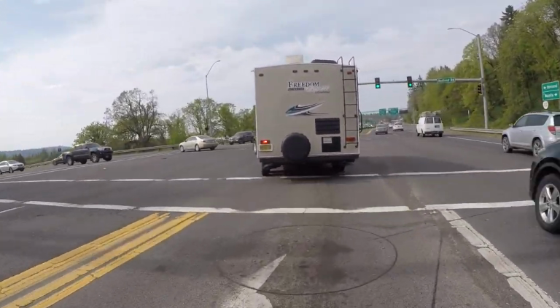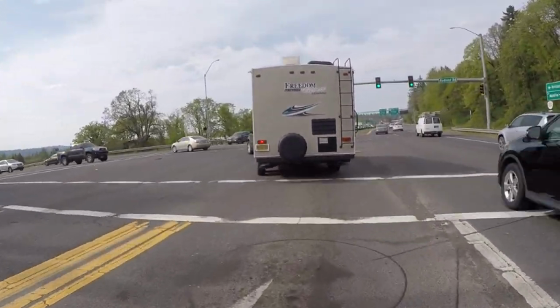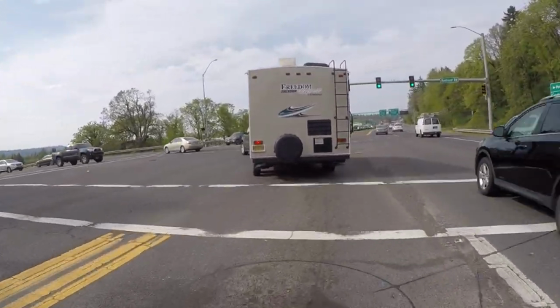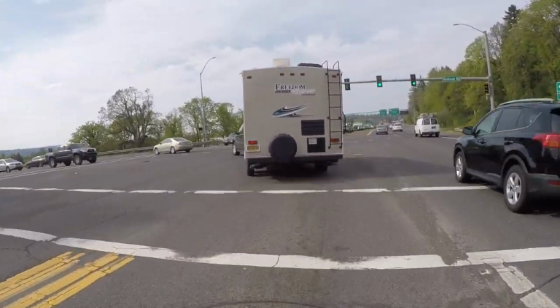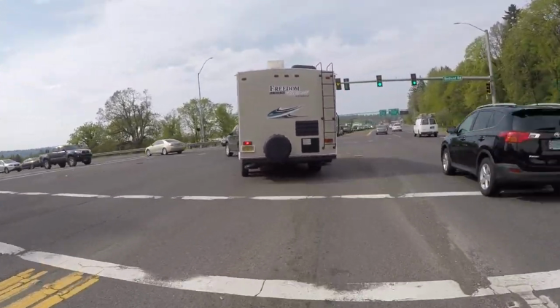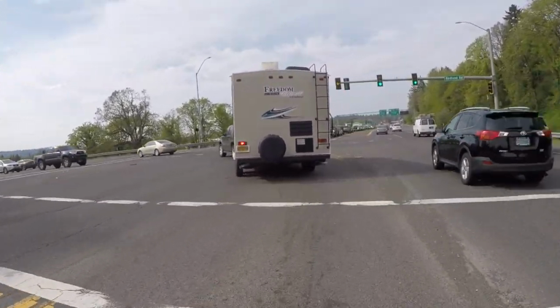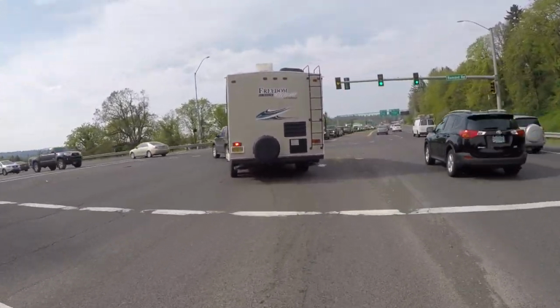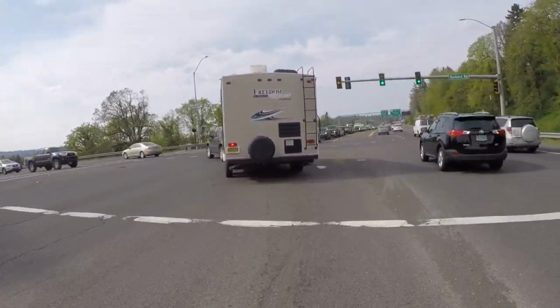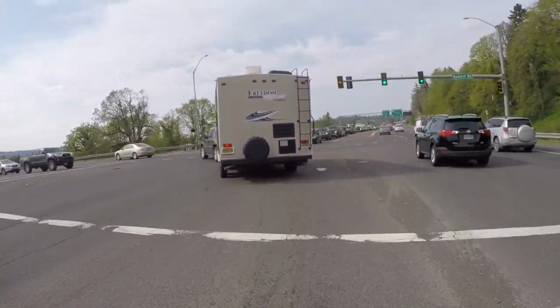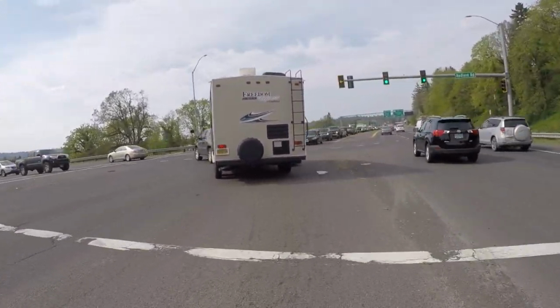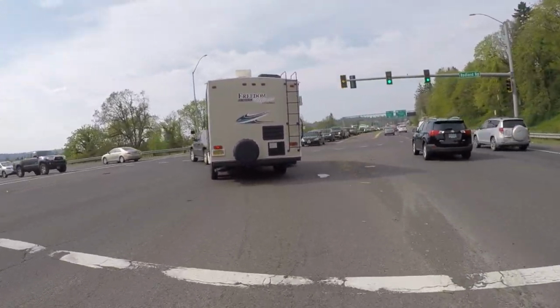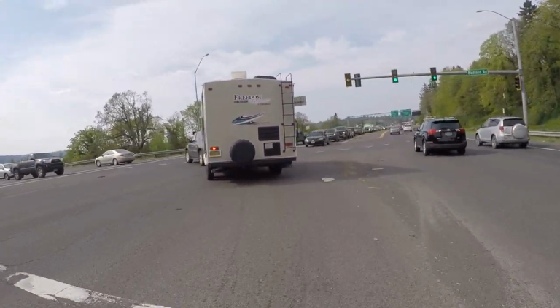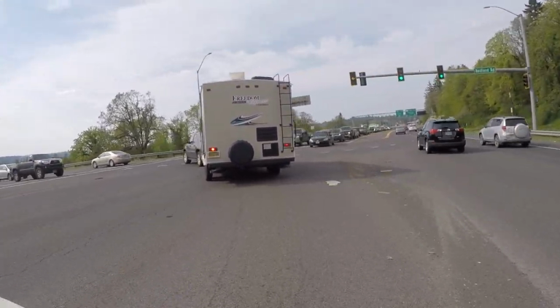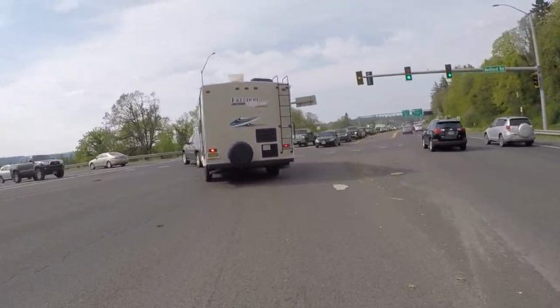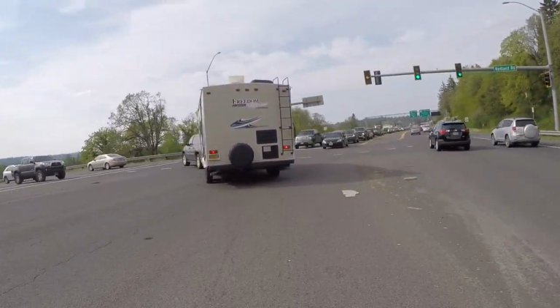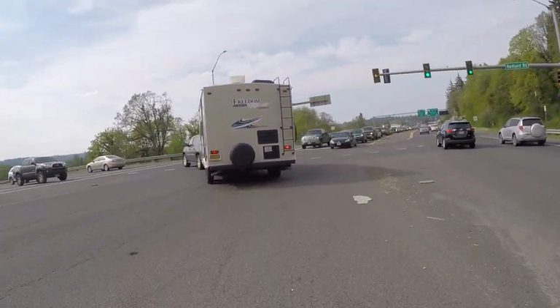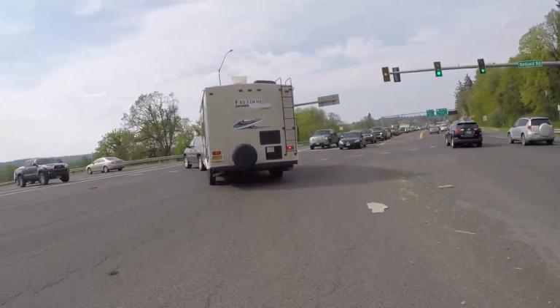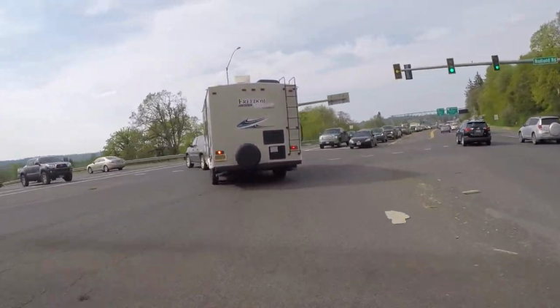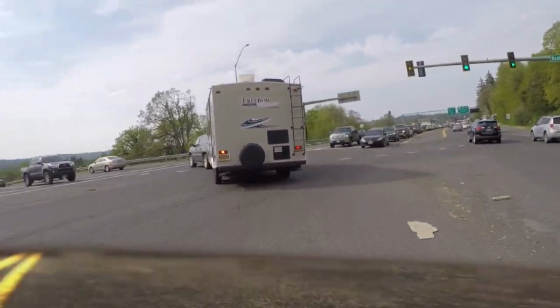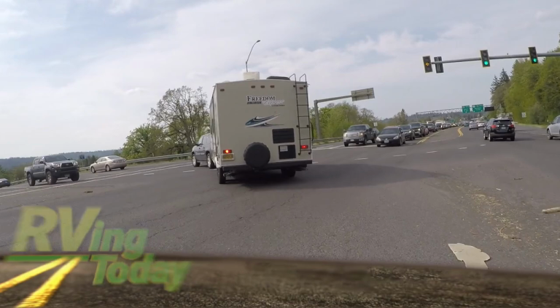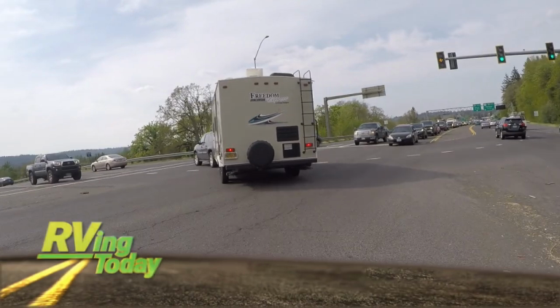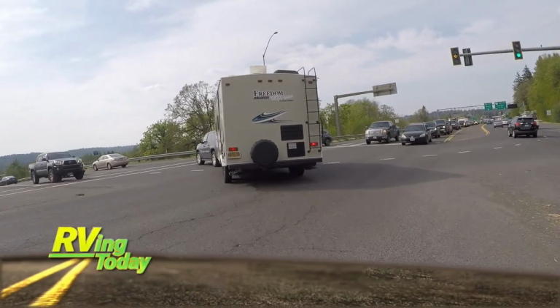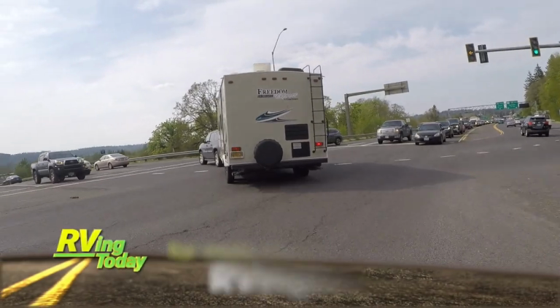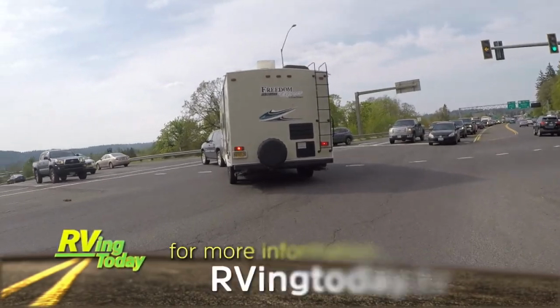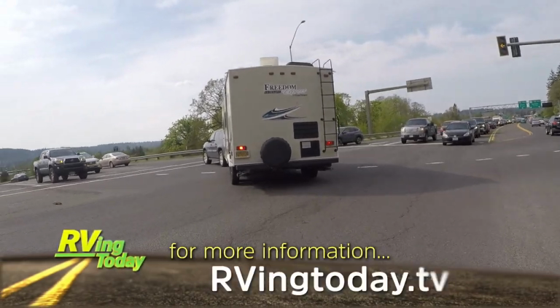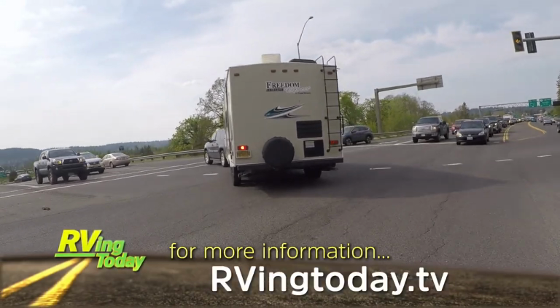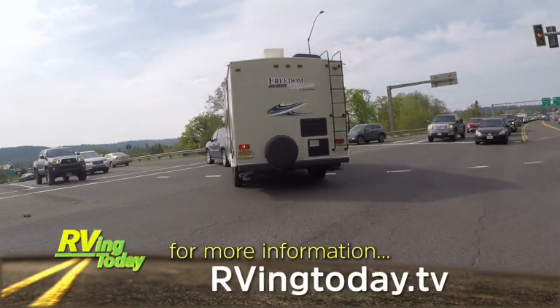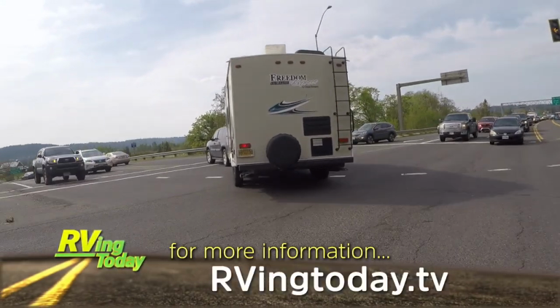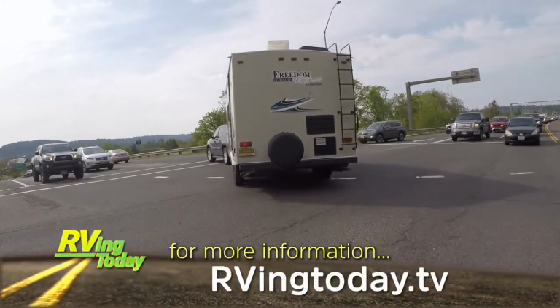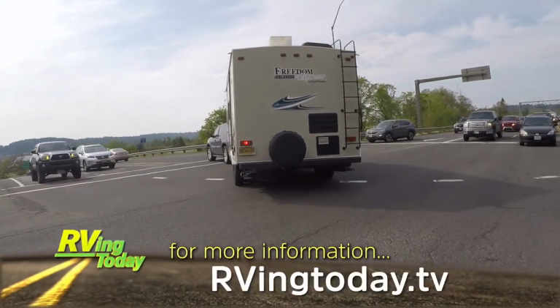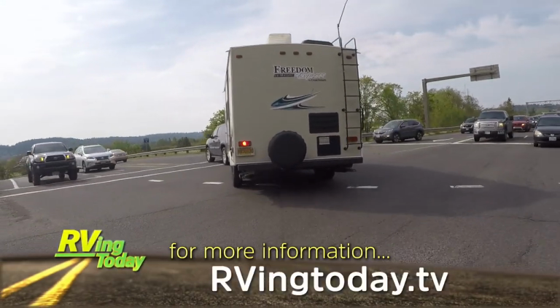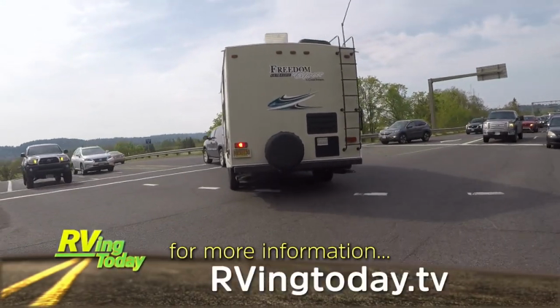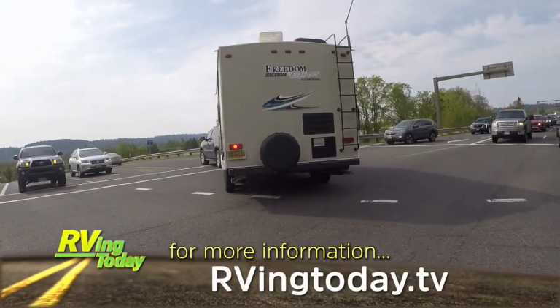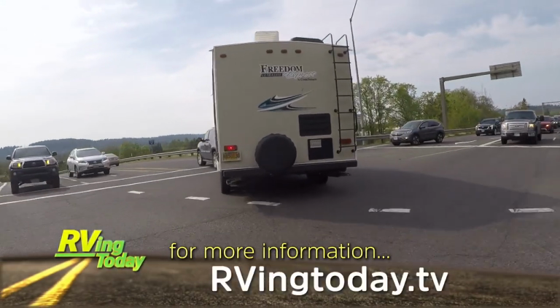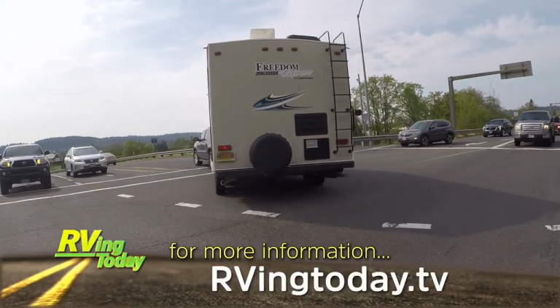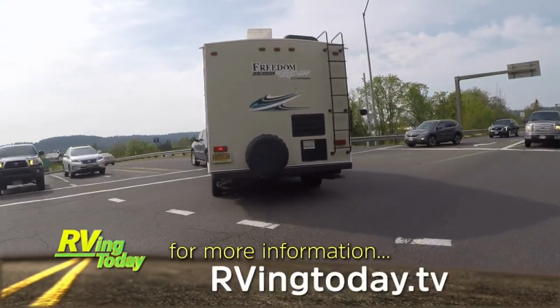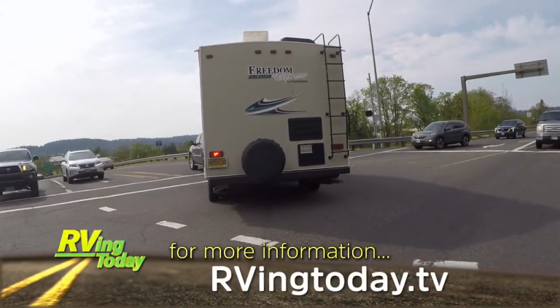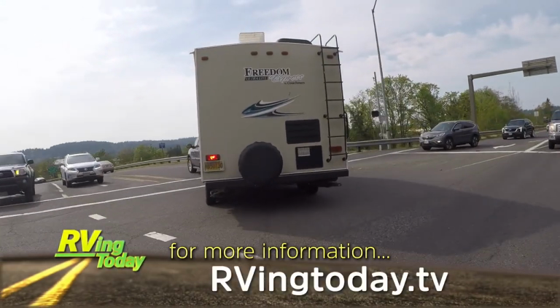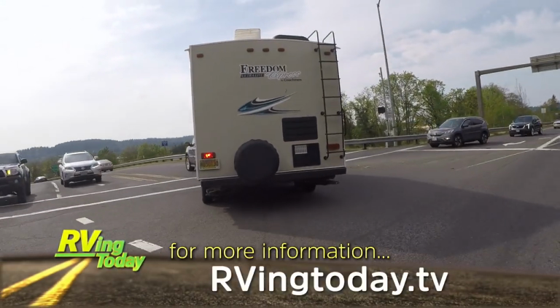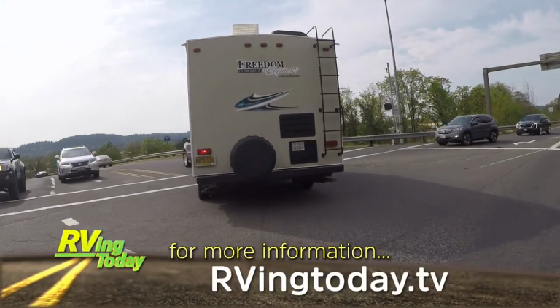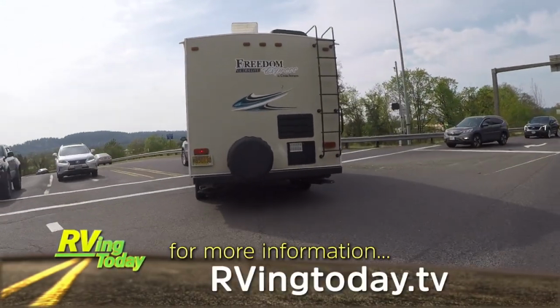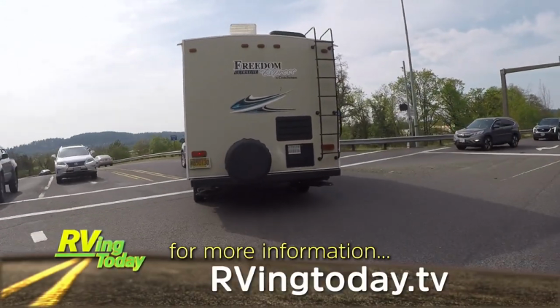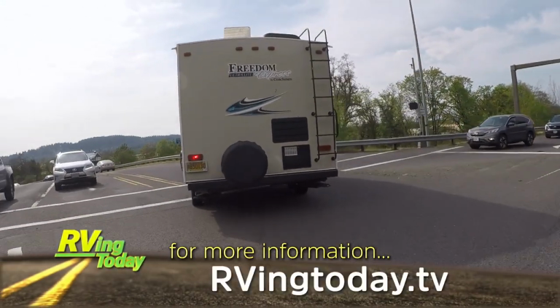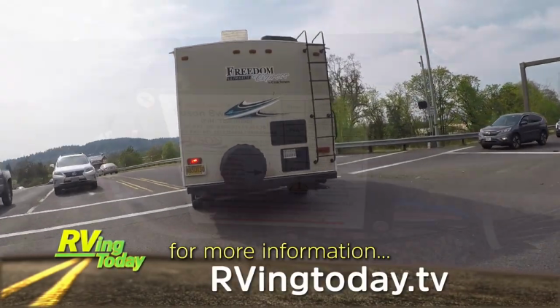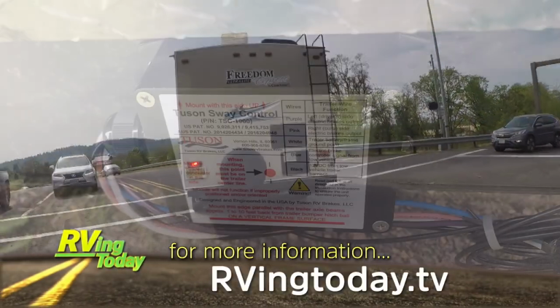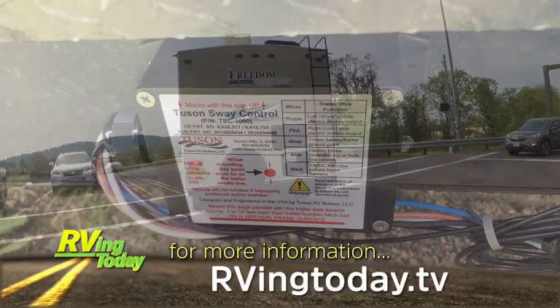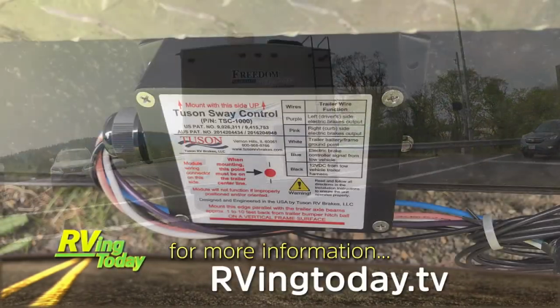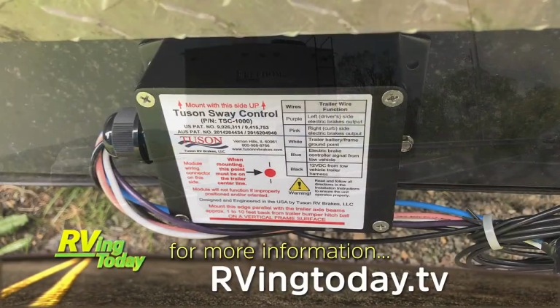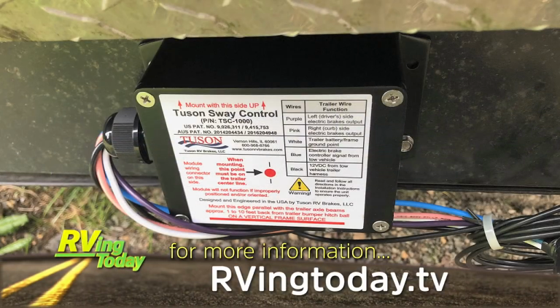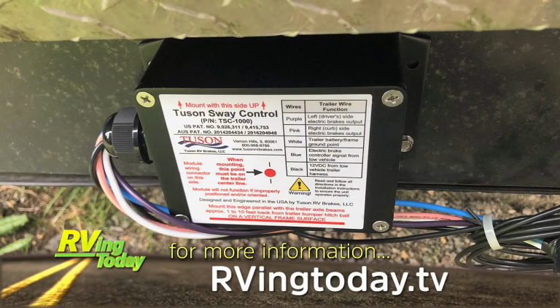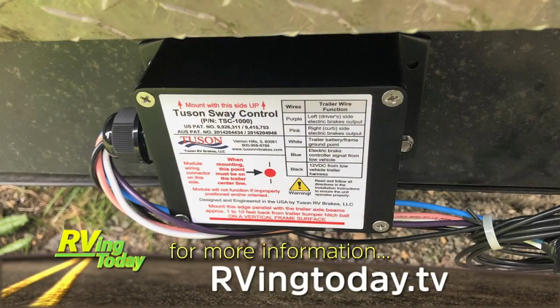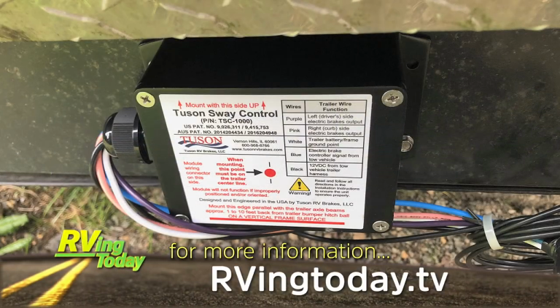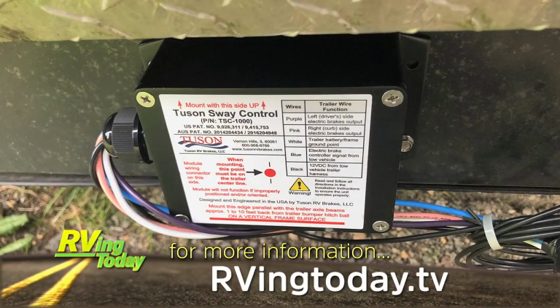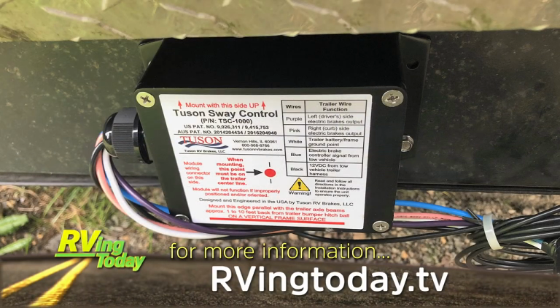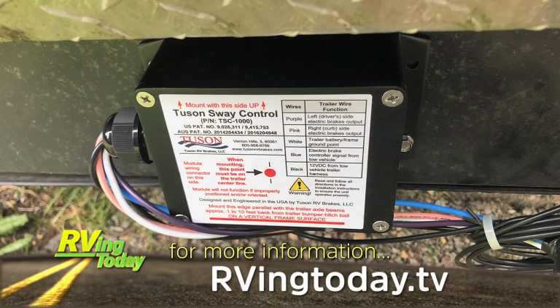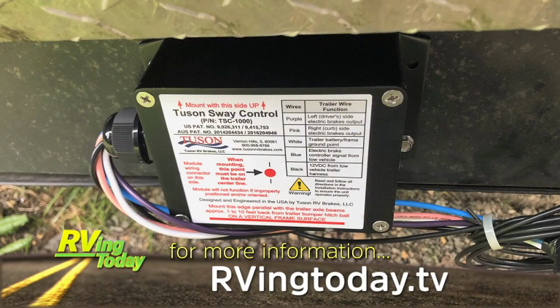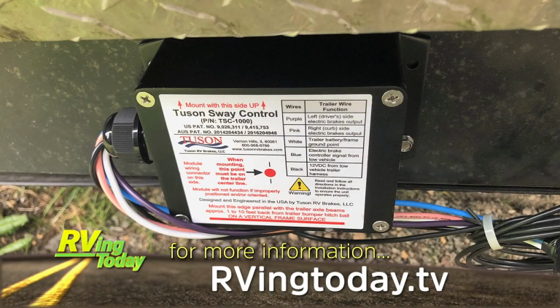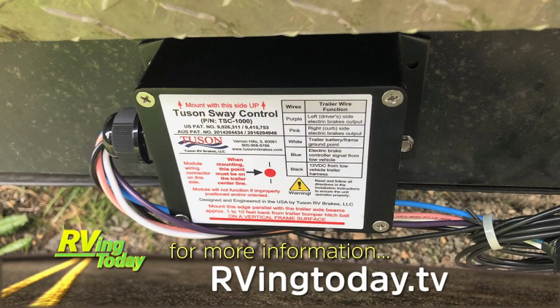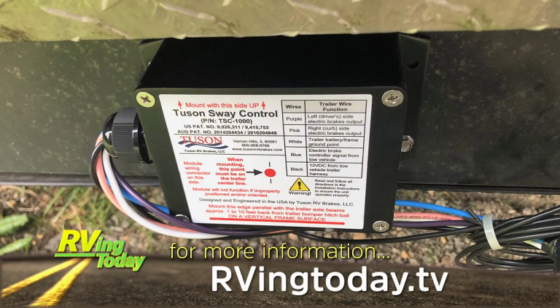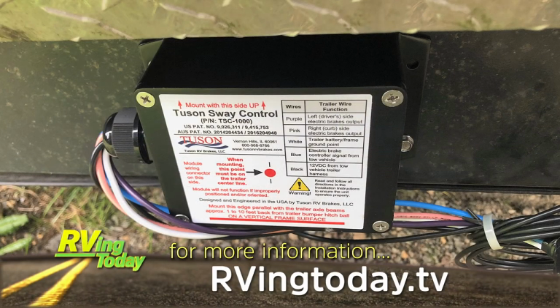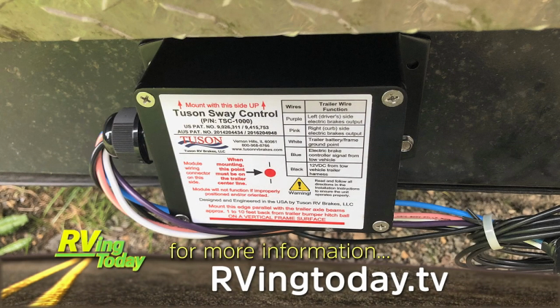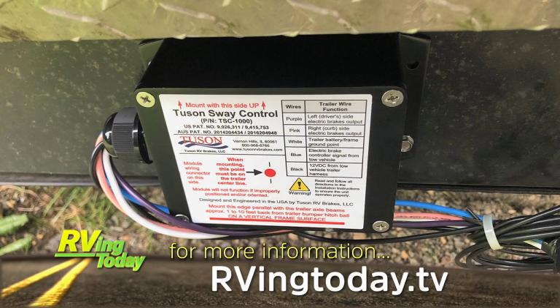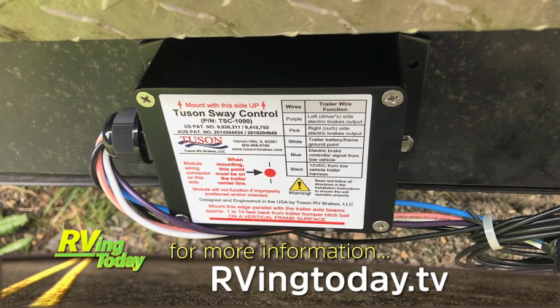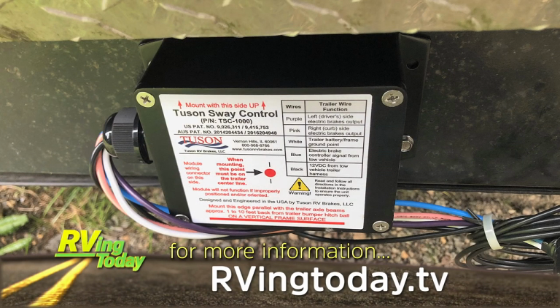For more information about the Tucson Sway Control, log on to our website at rvingtoday.tv.